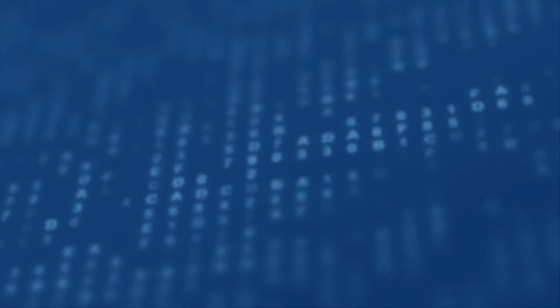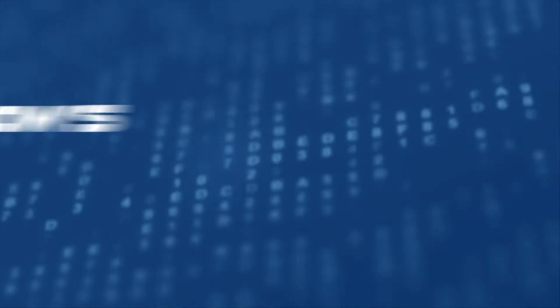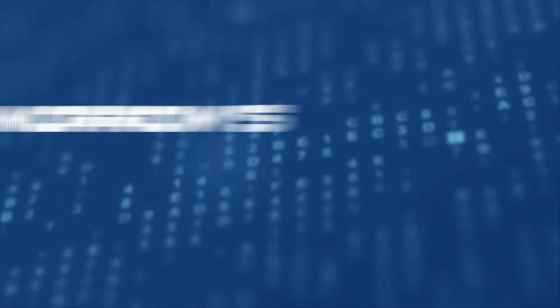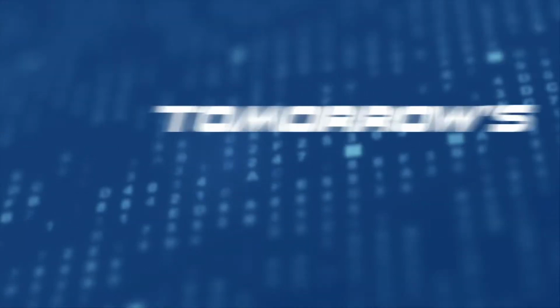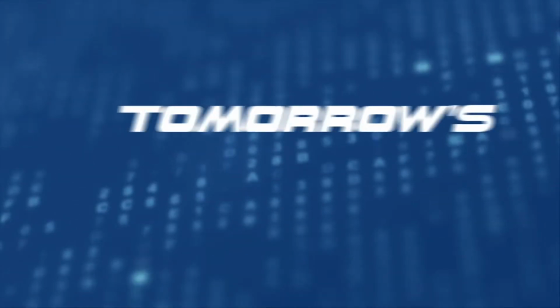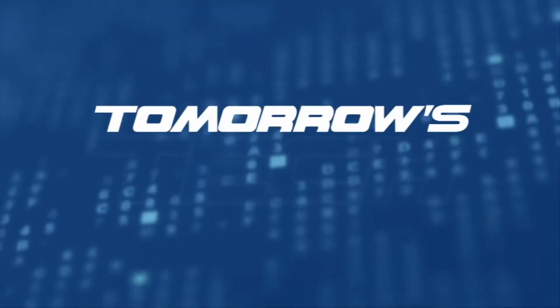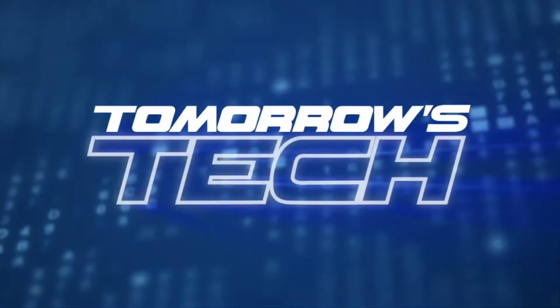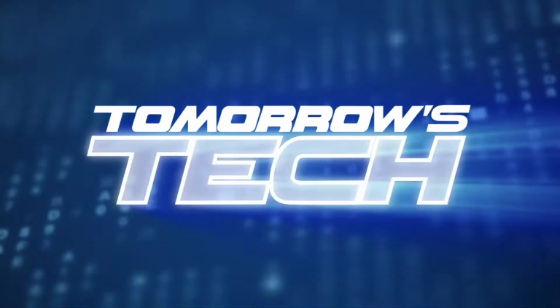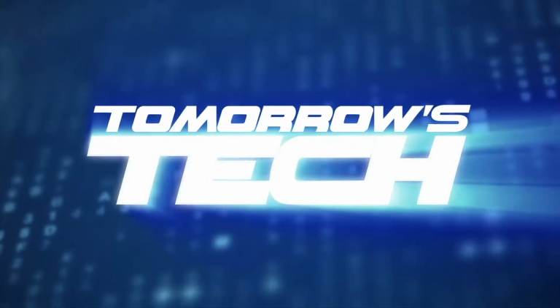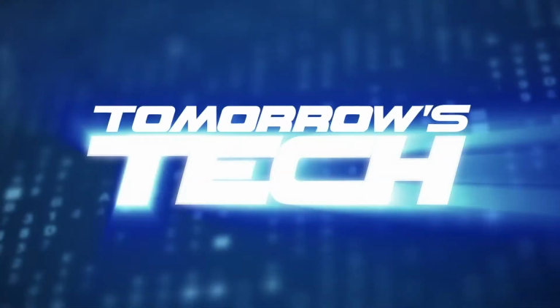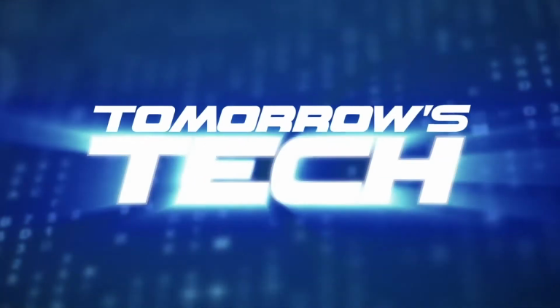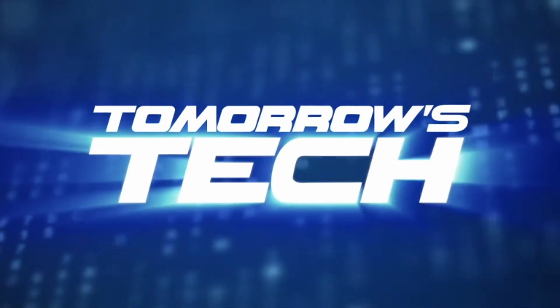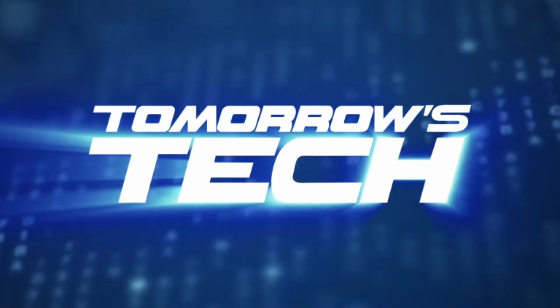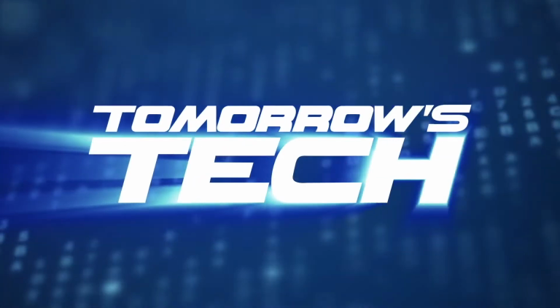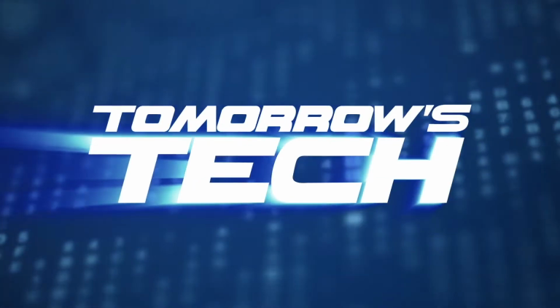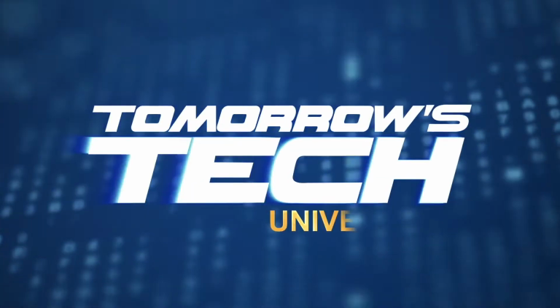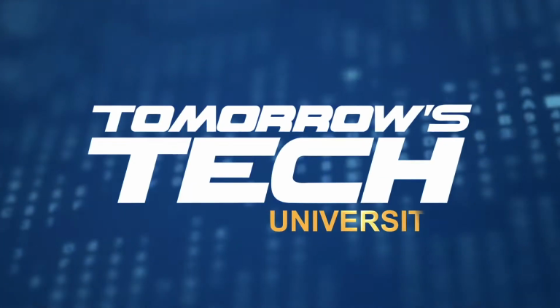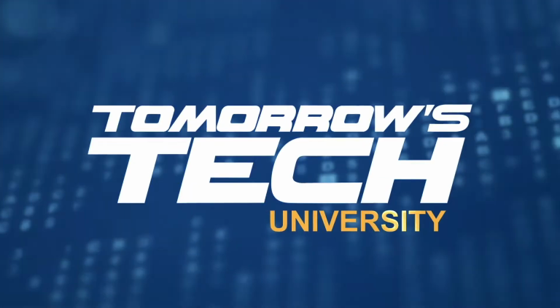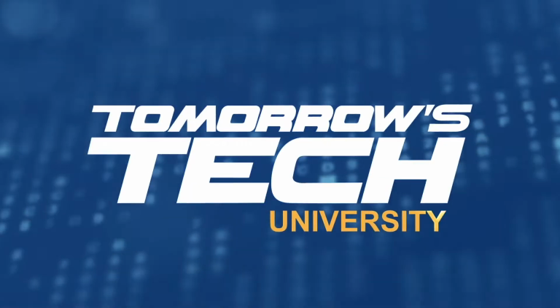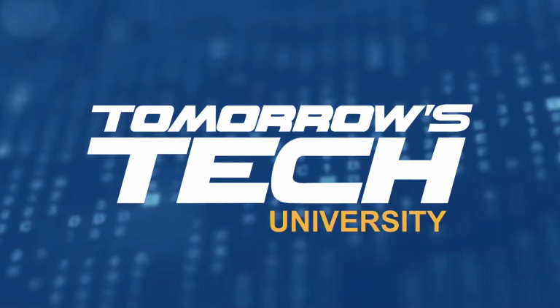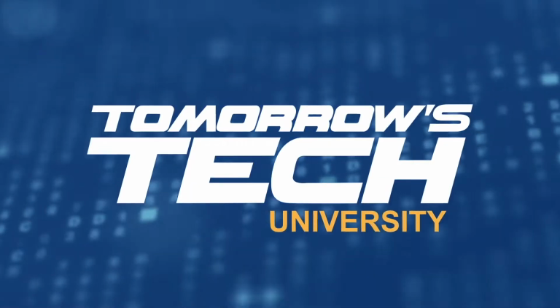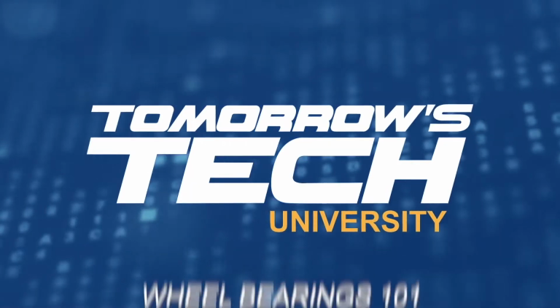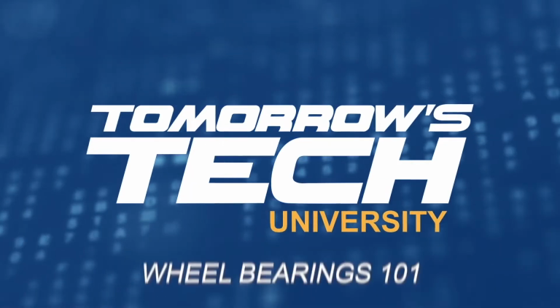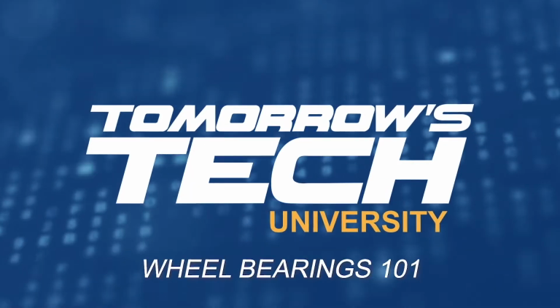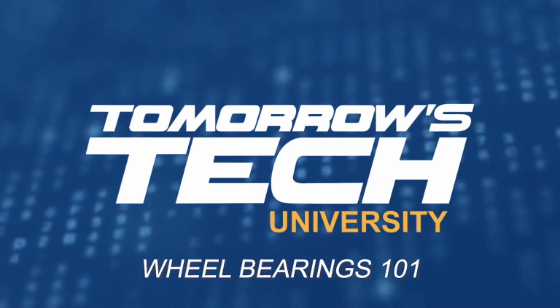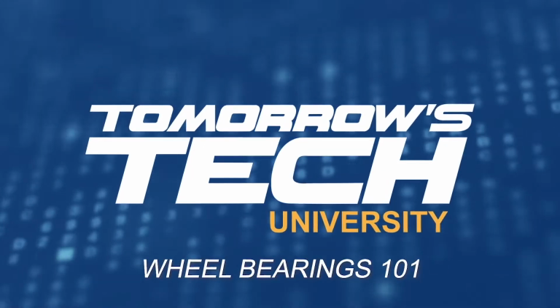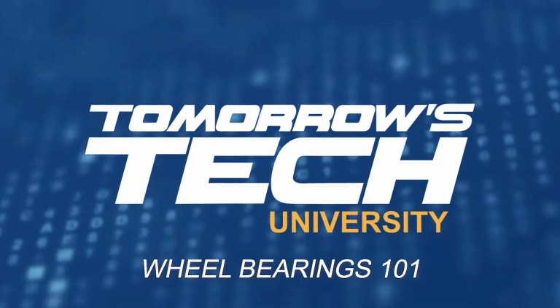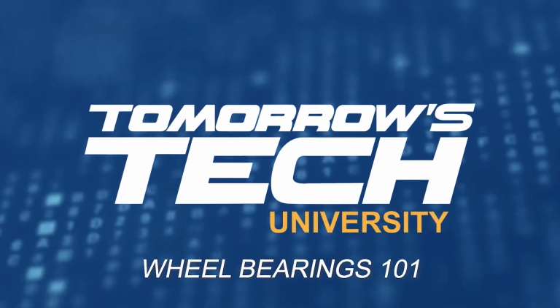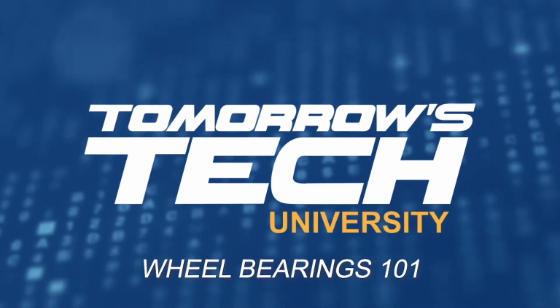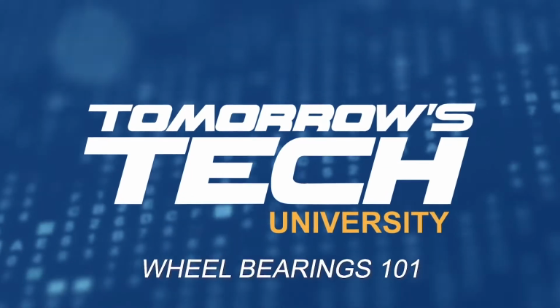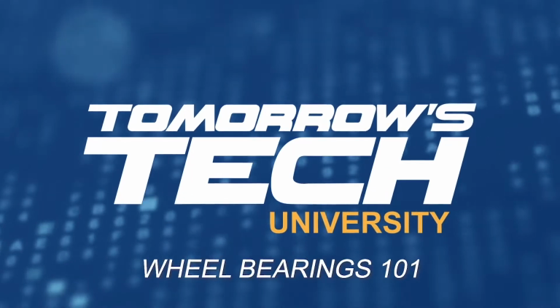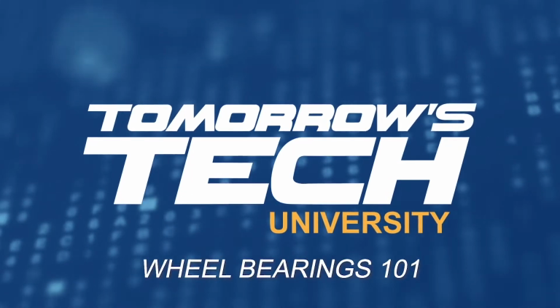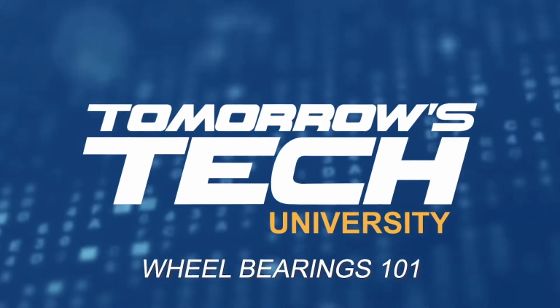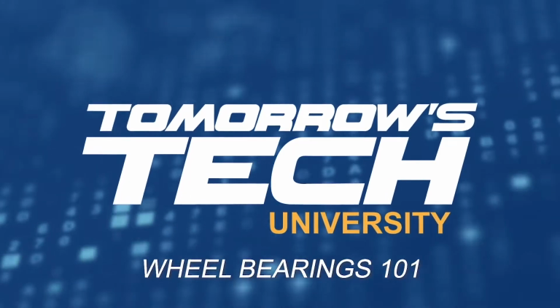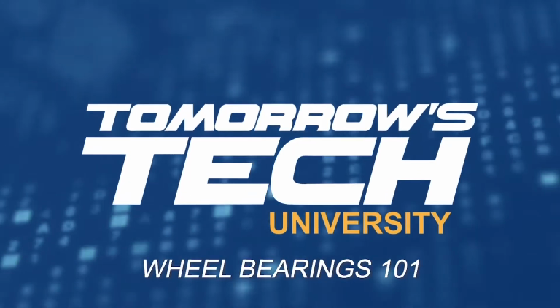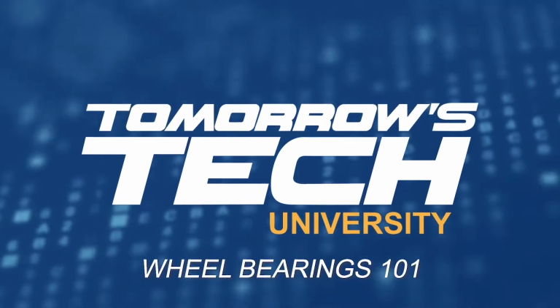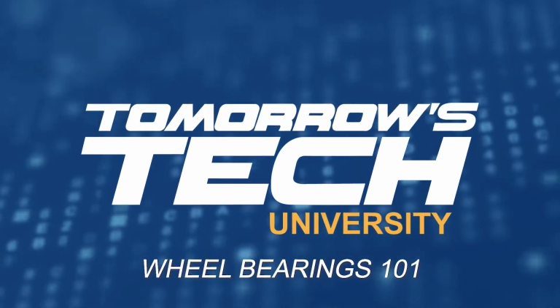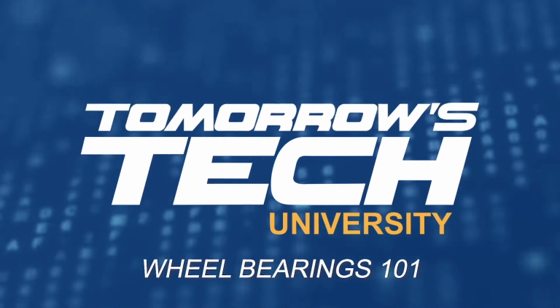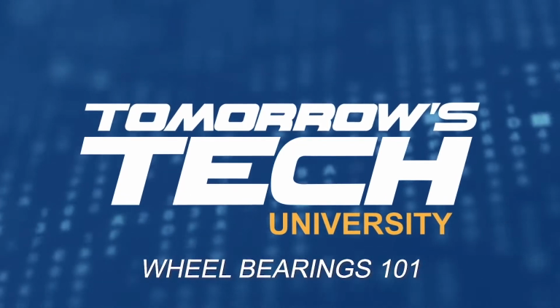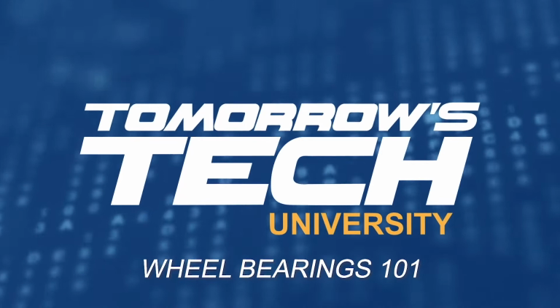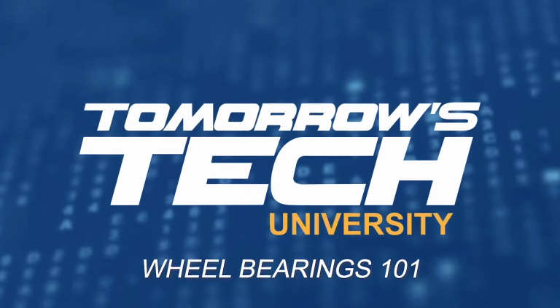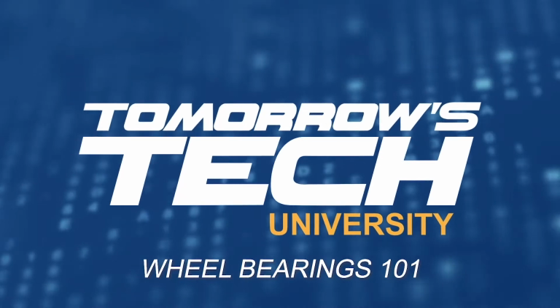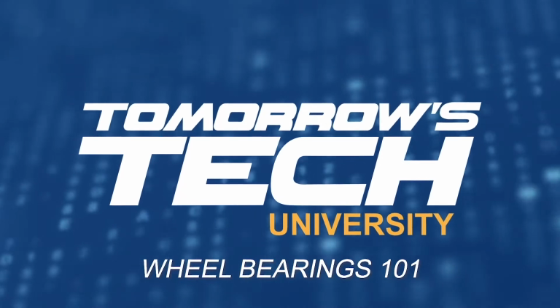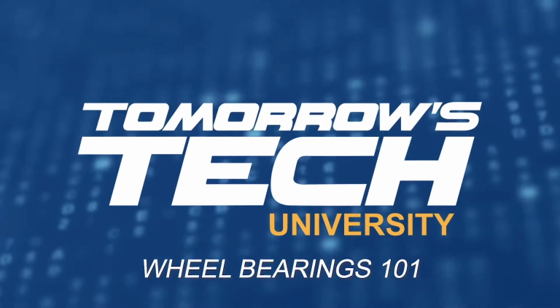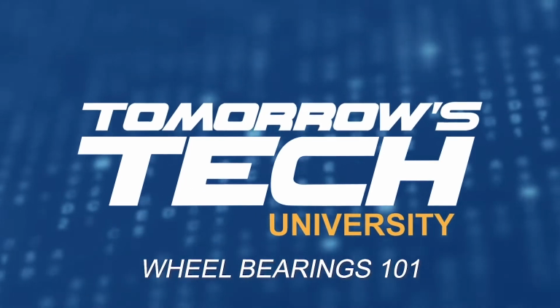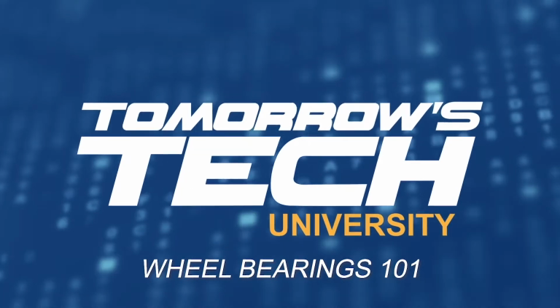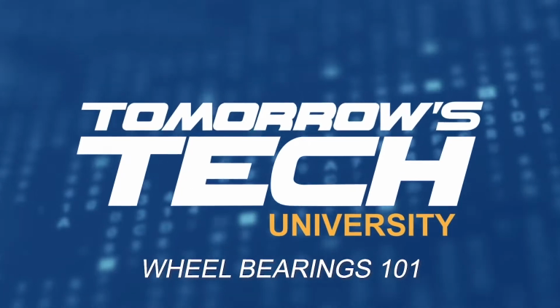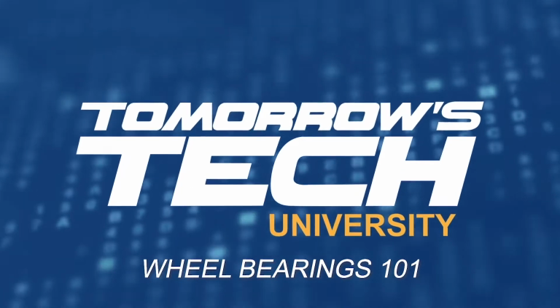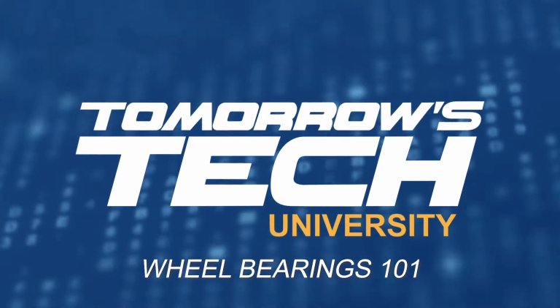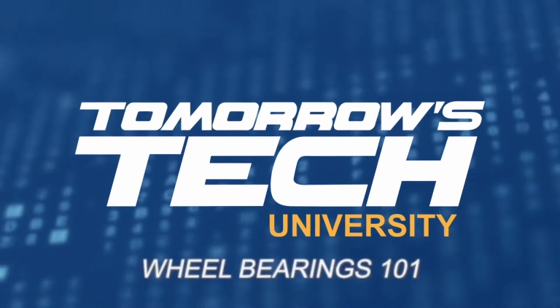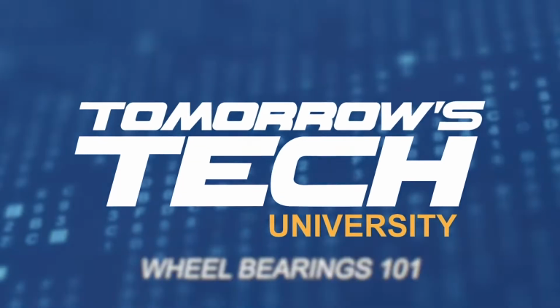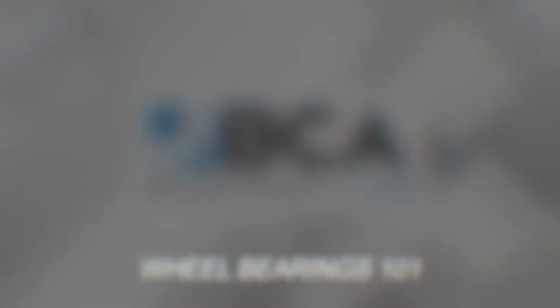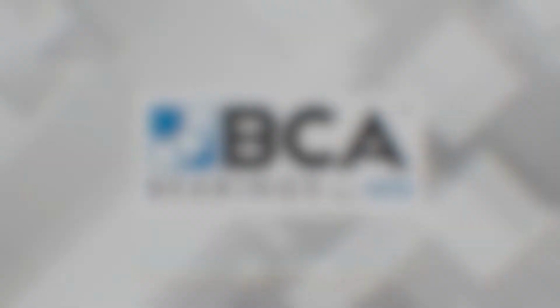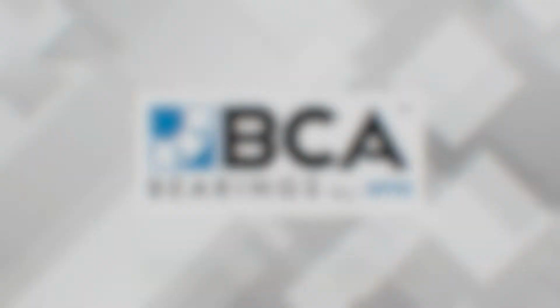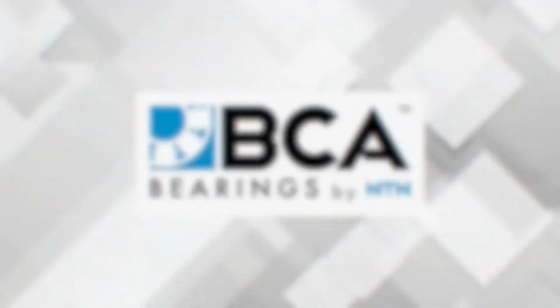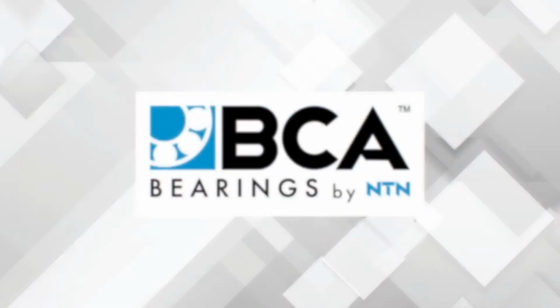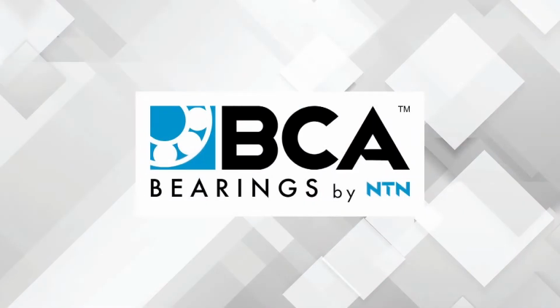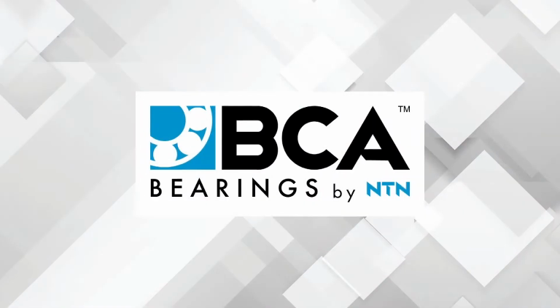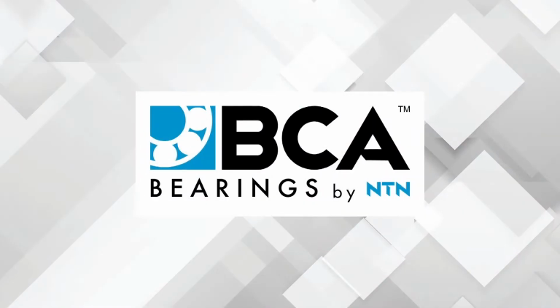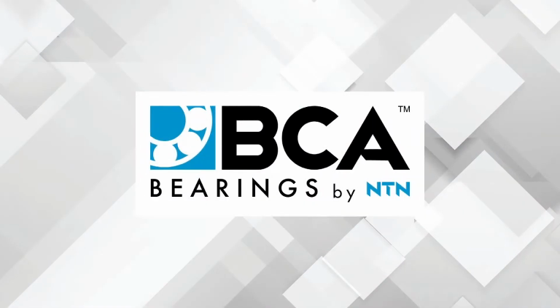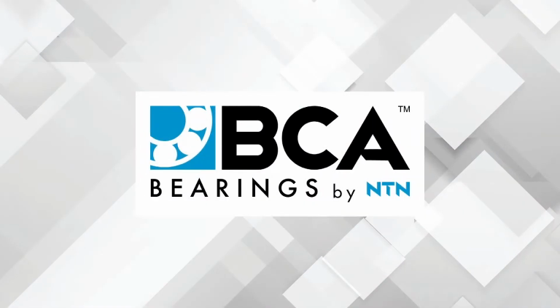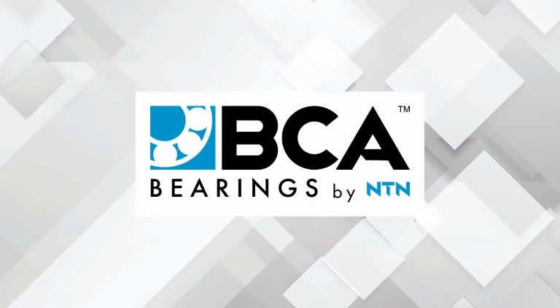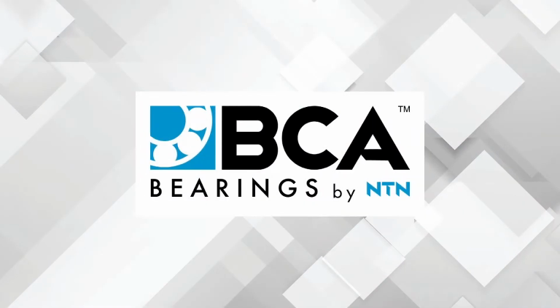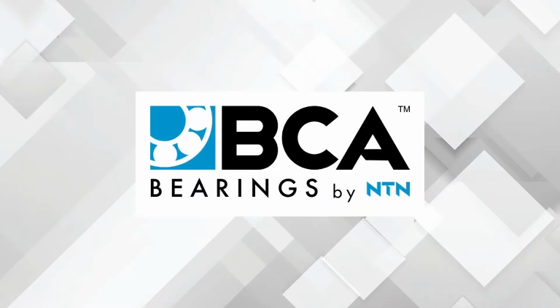Hello everyone, I'm Joe Keene with Tomorrow's Tech University, and welcome to our course on wheel bearings sponsored by our friends at BCA Bearings by NTN.